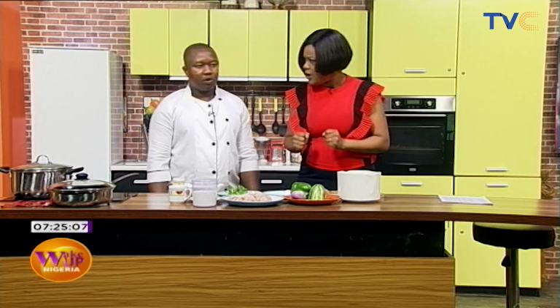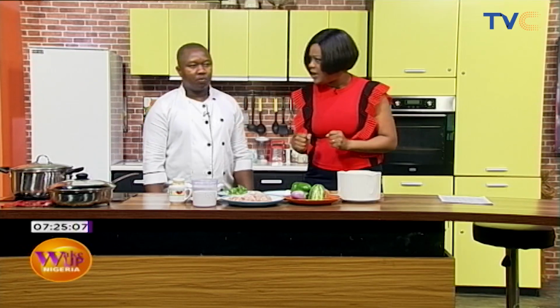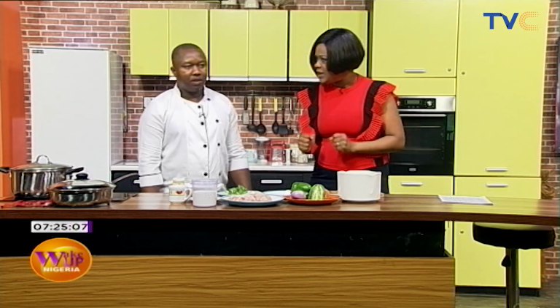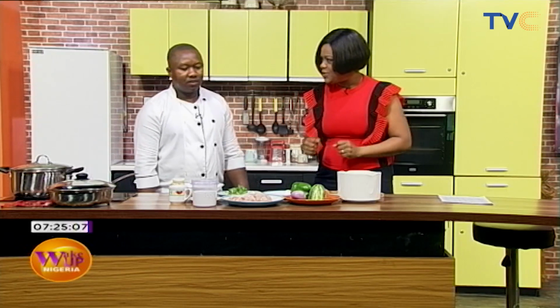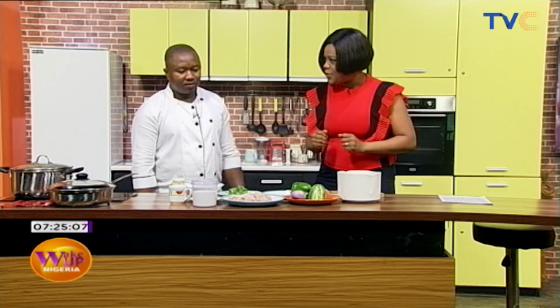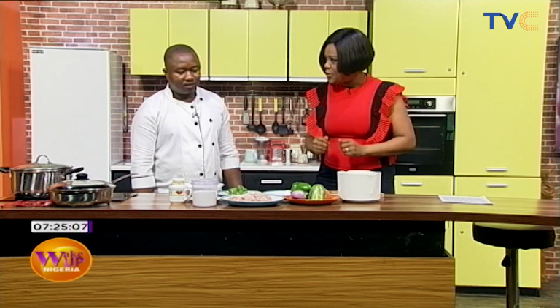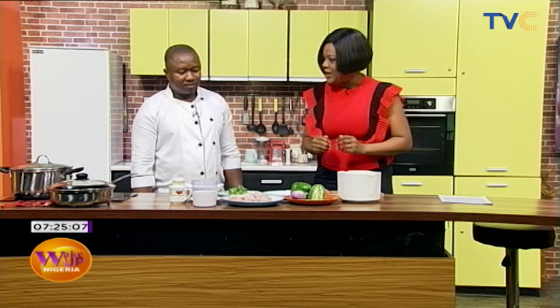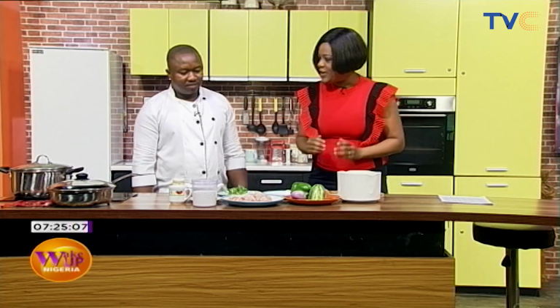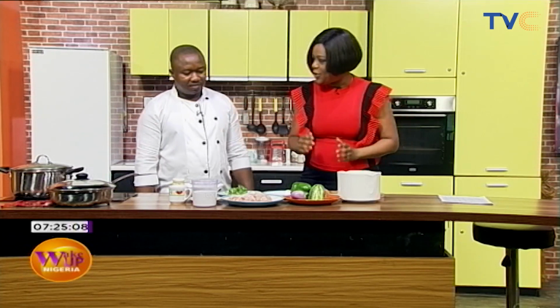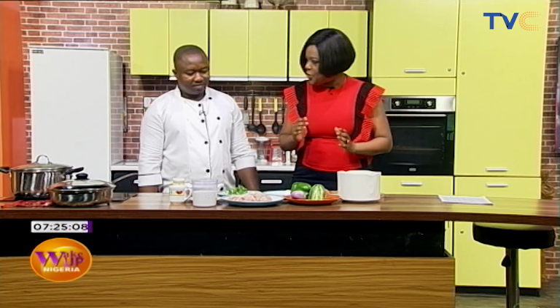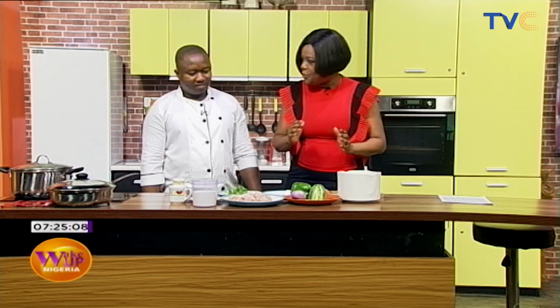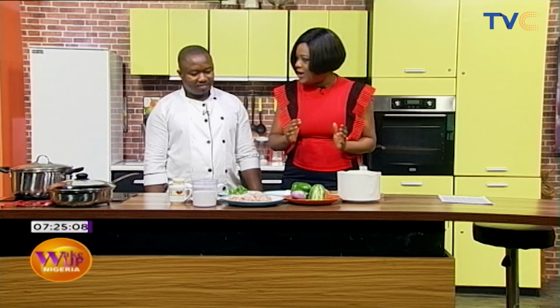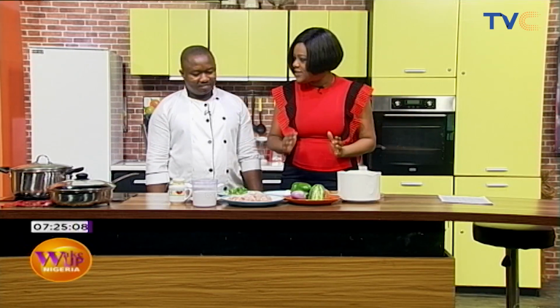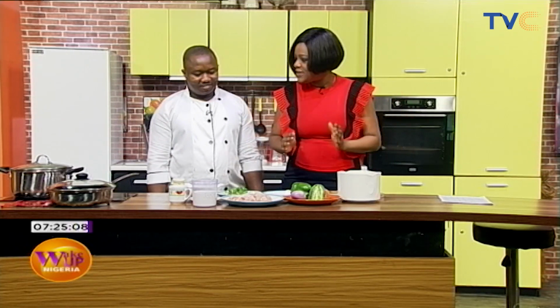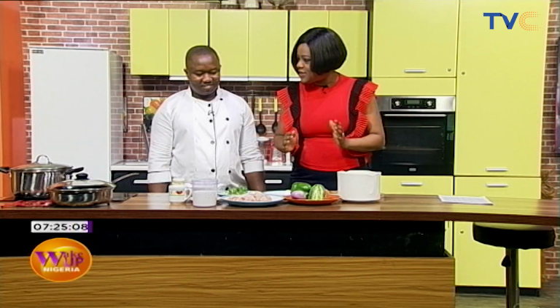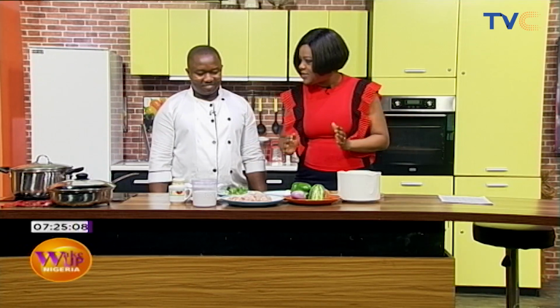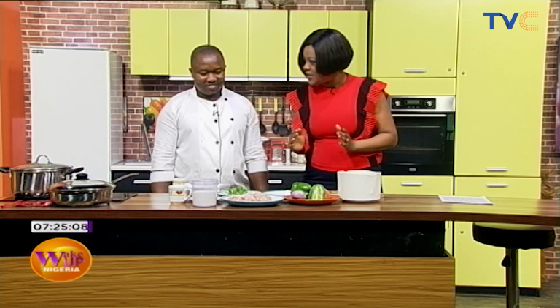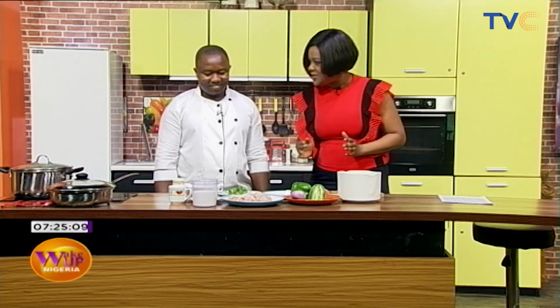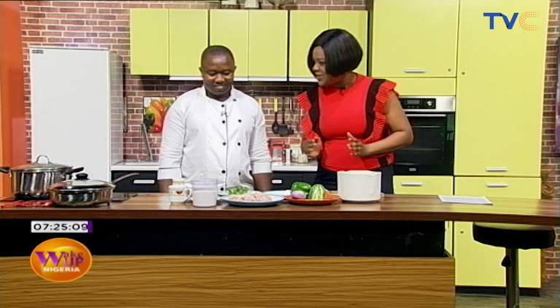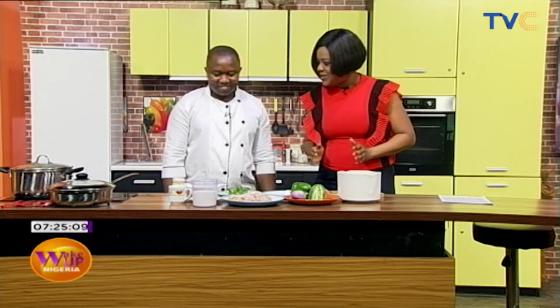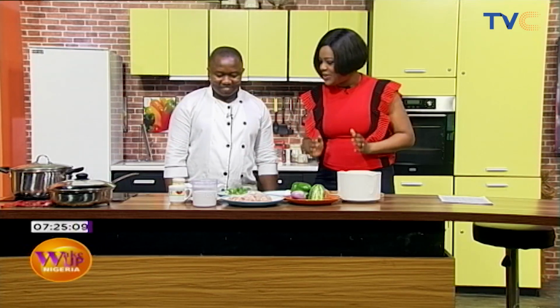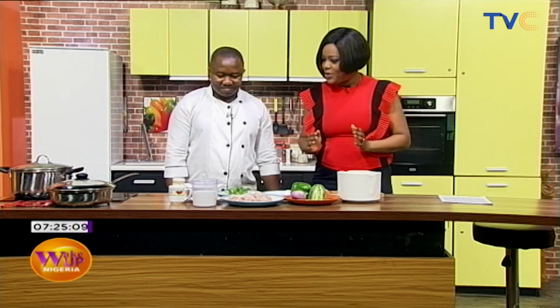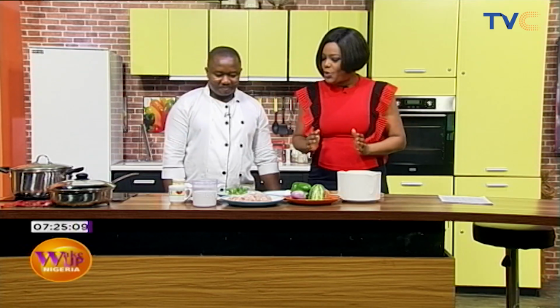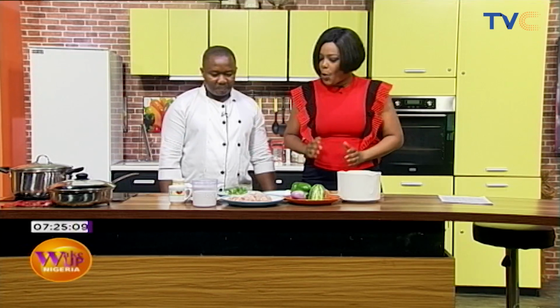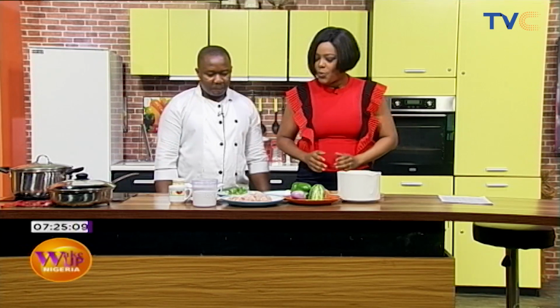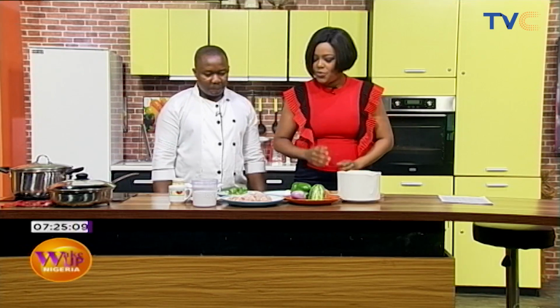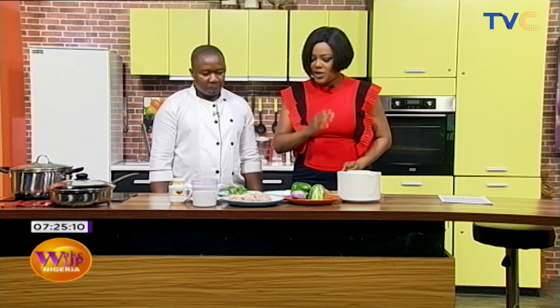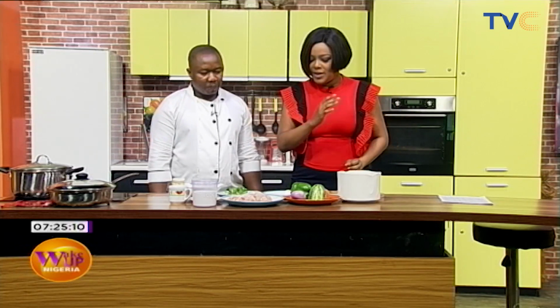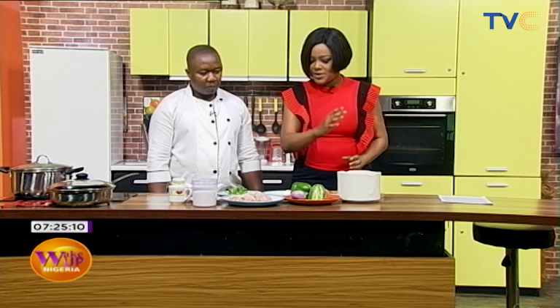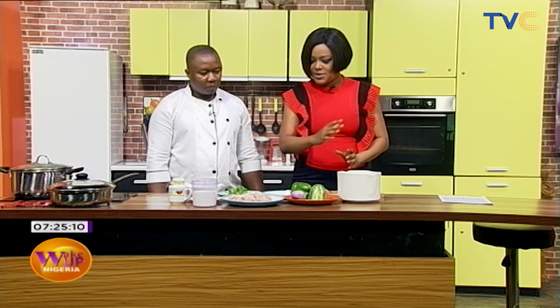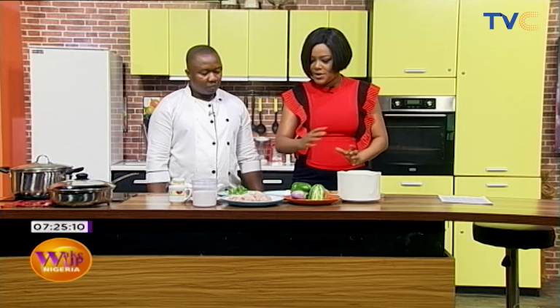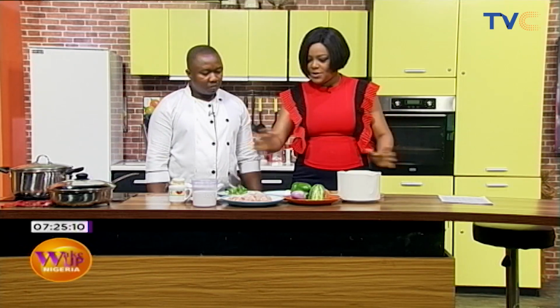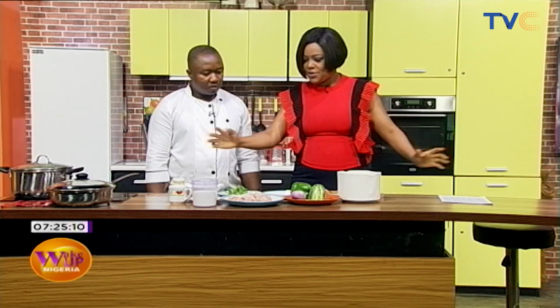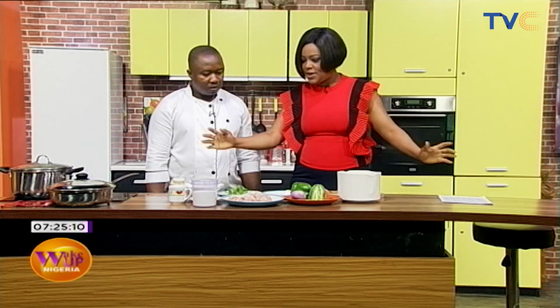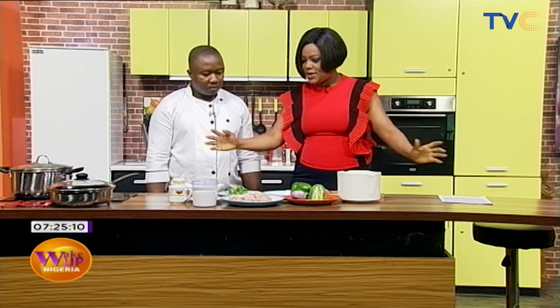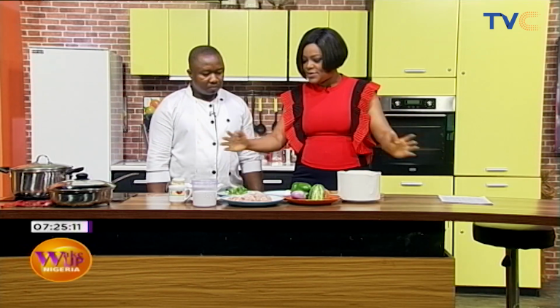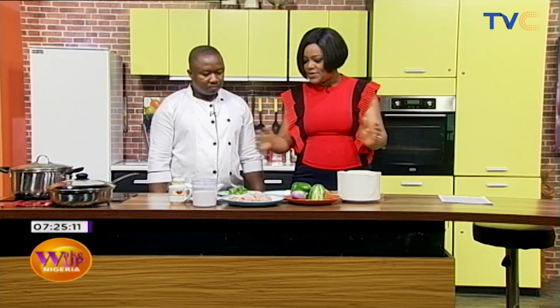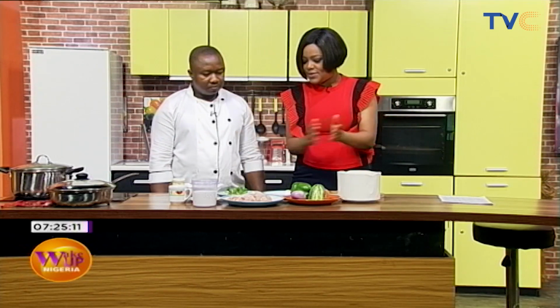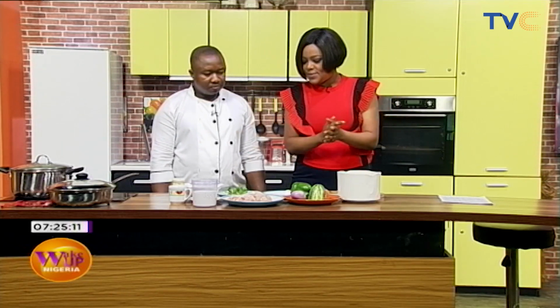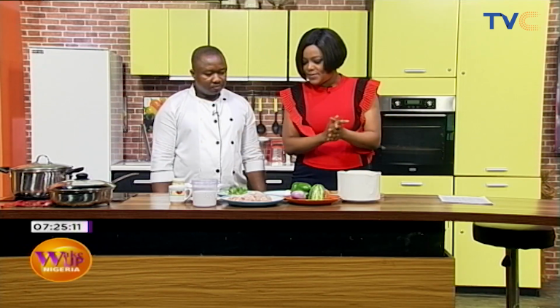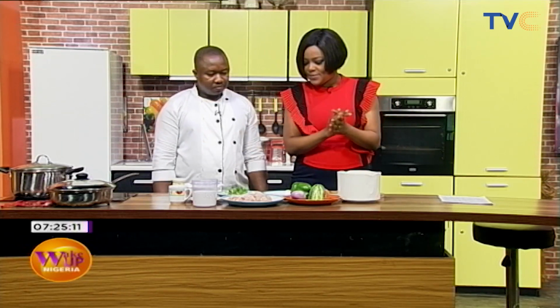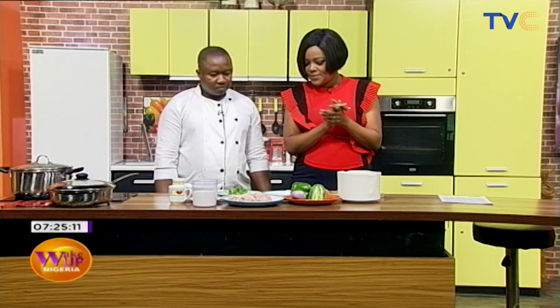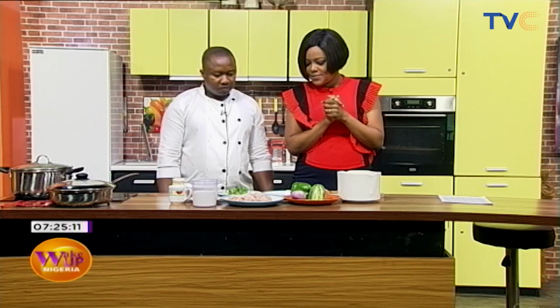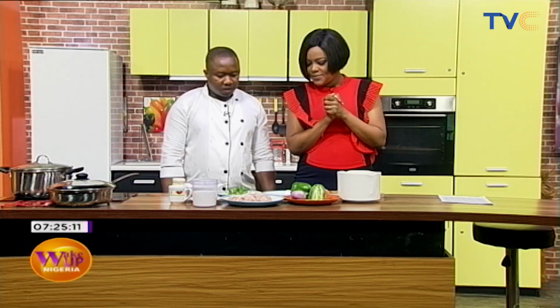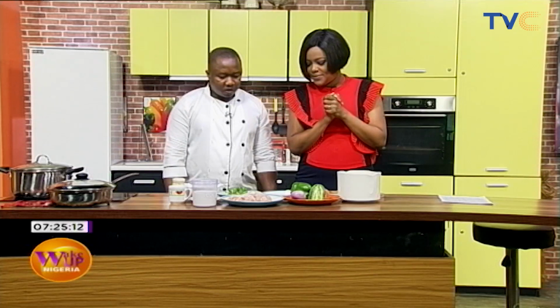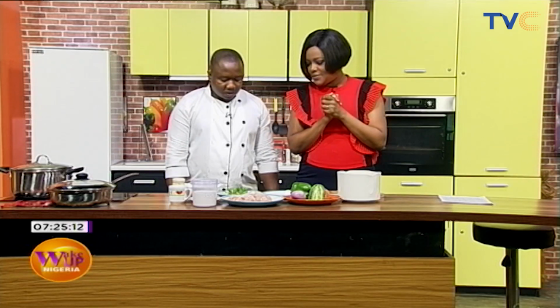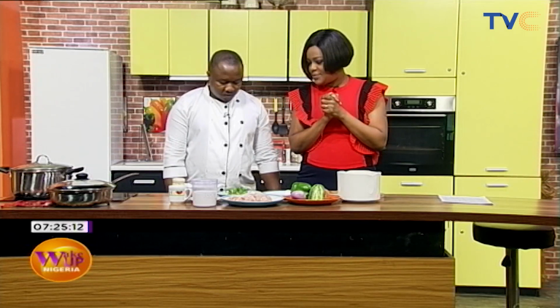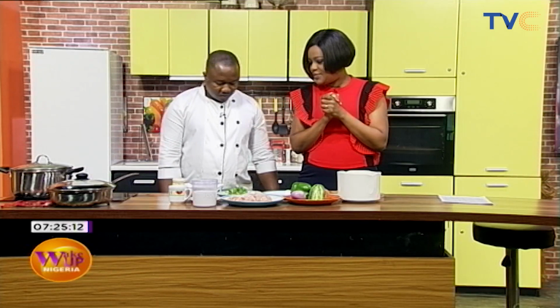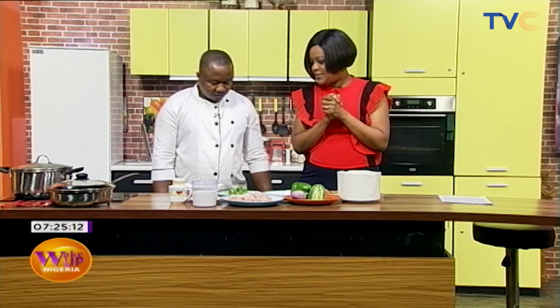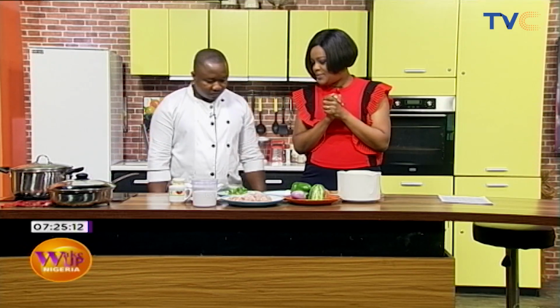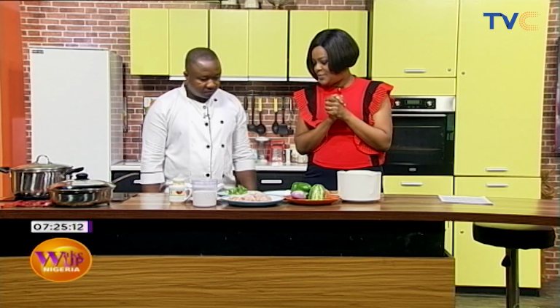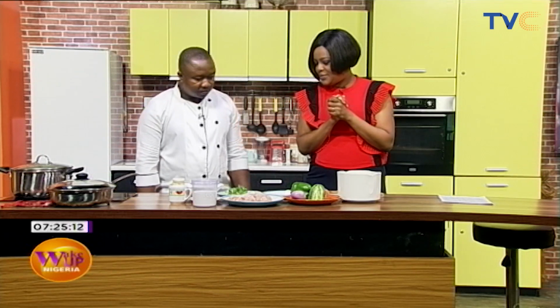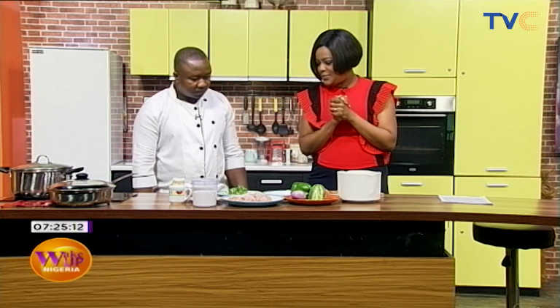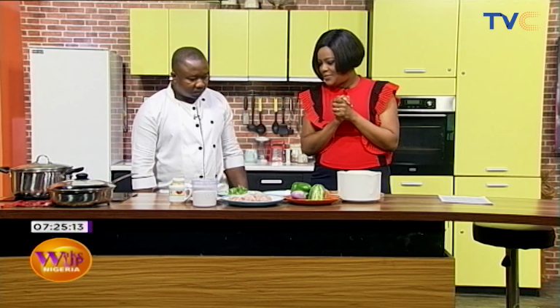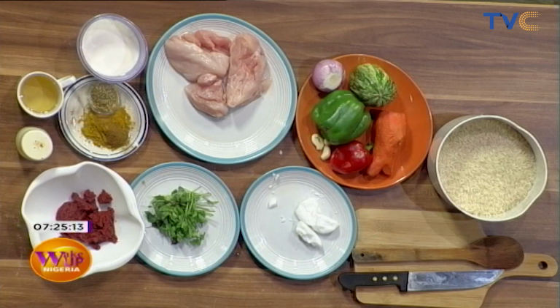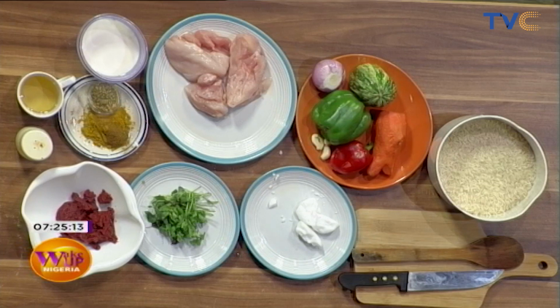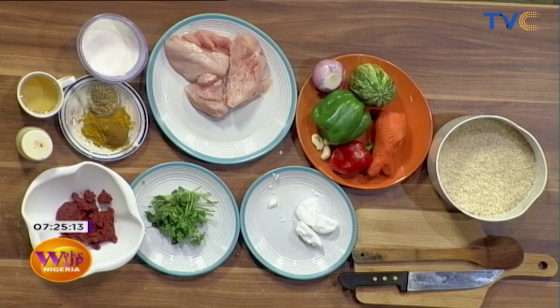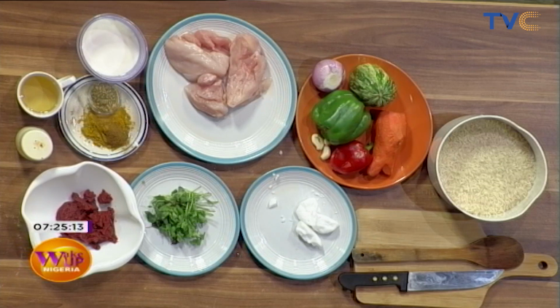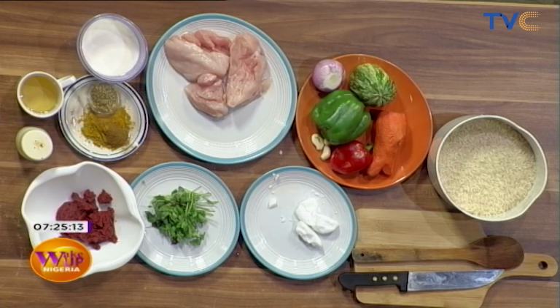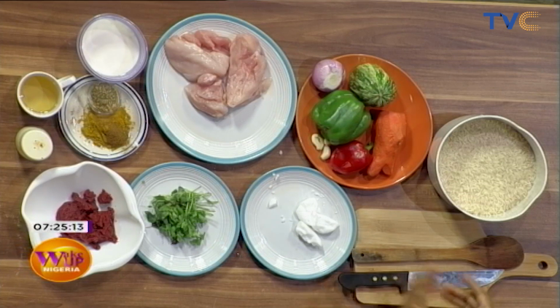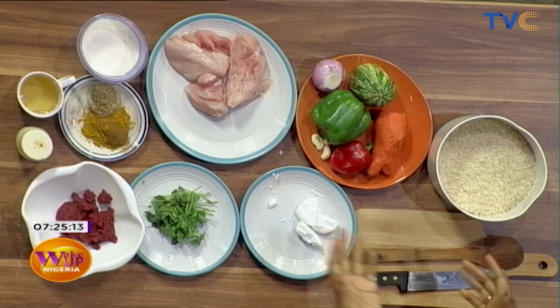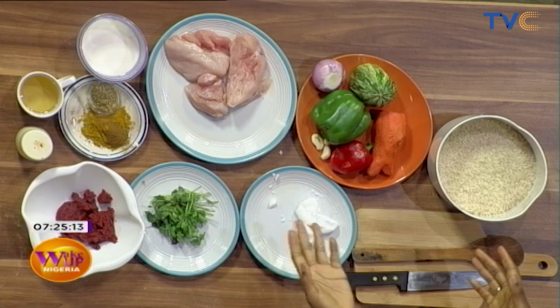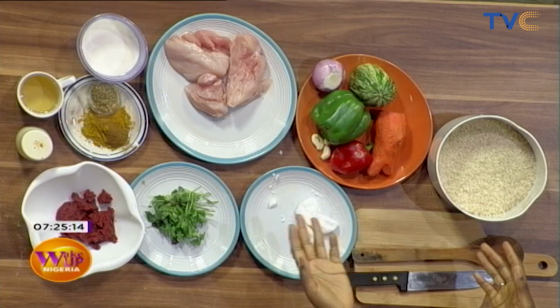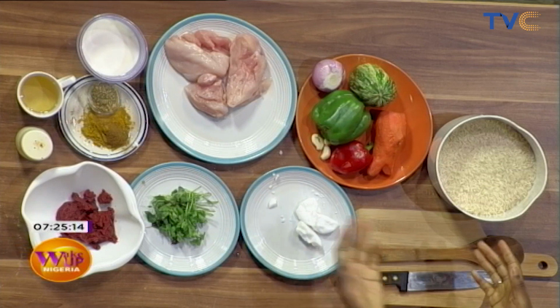Let's go! On your marks — go, tell us the ingredients. What do we have here?